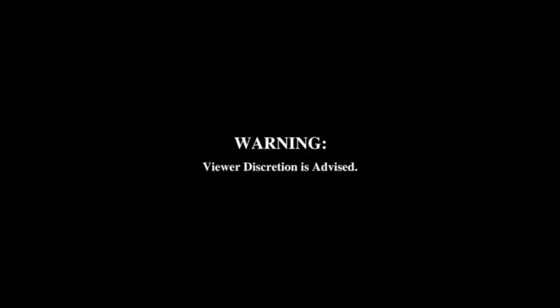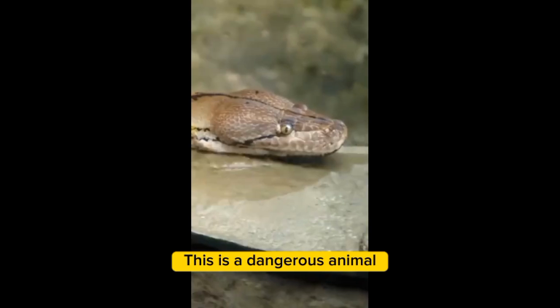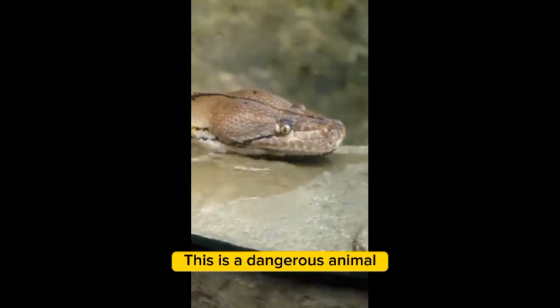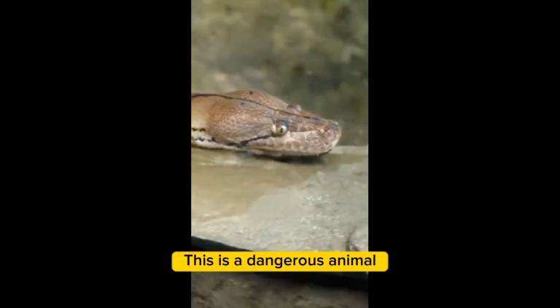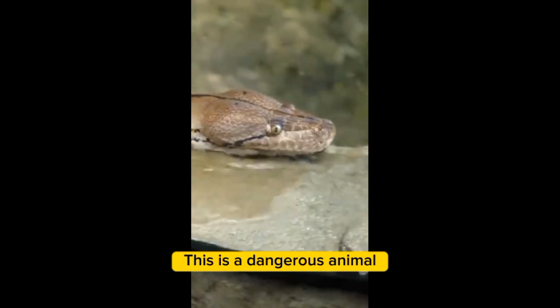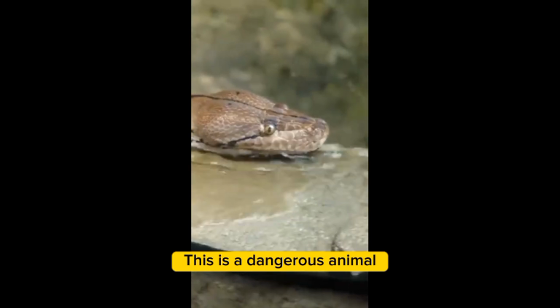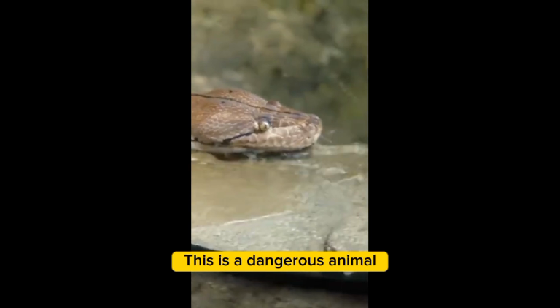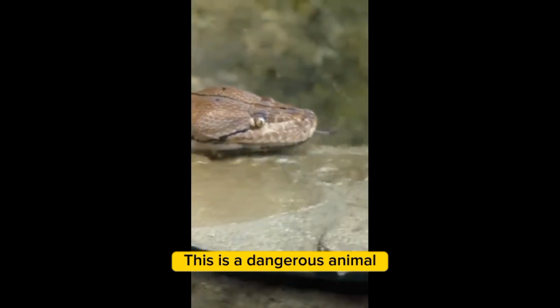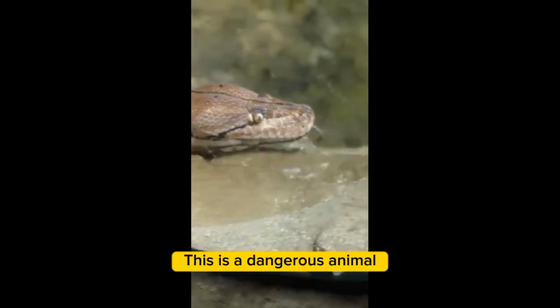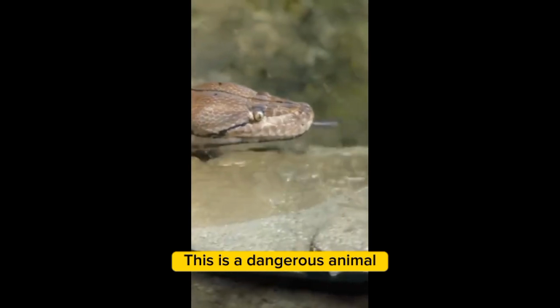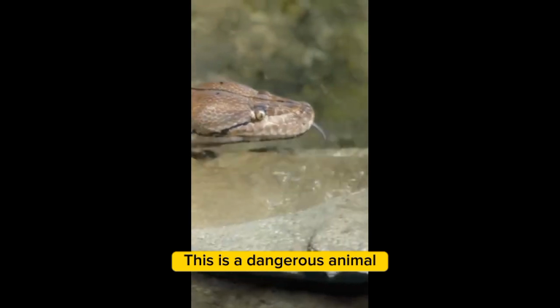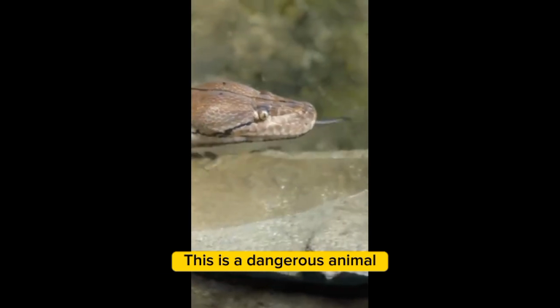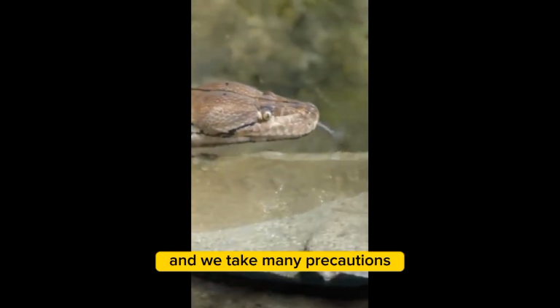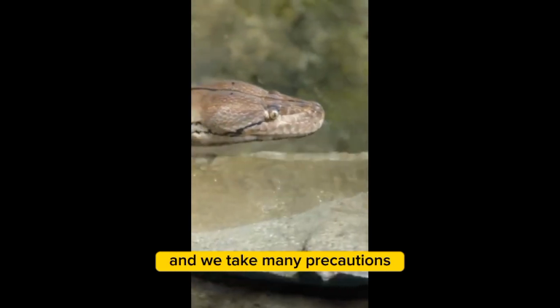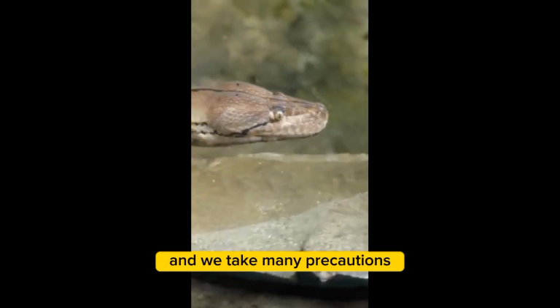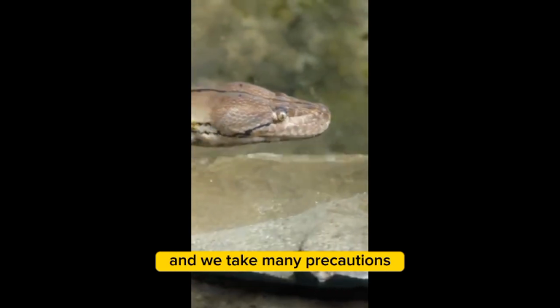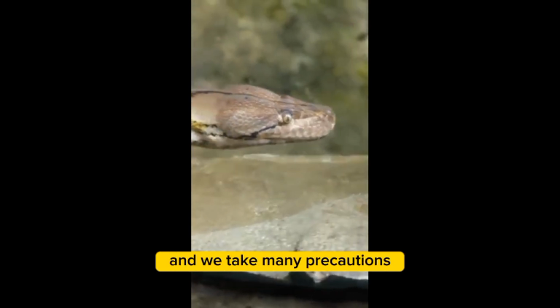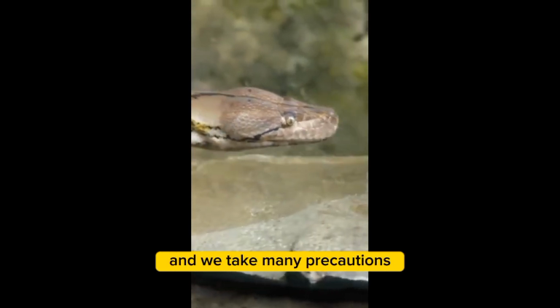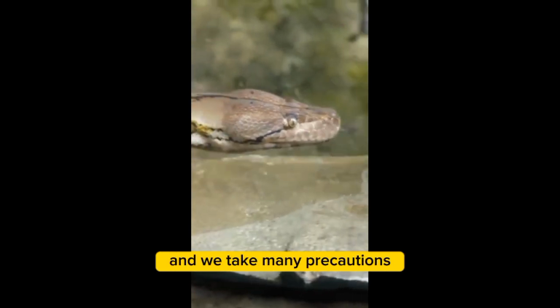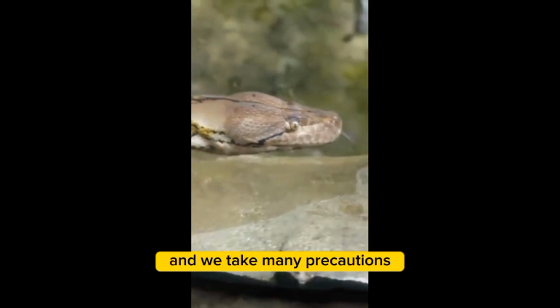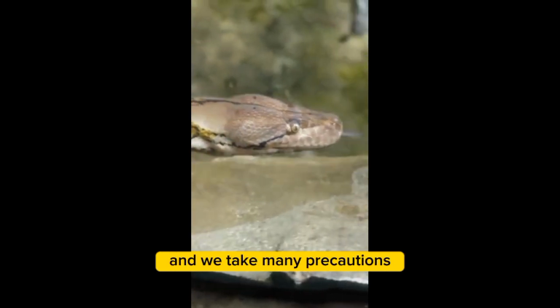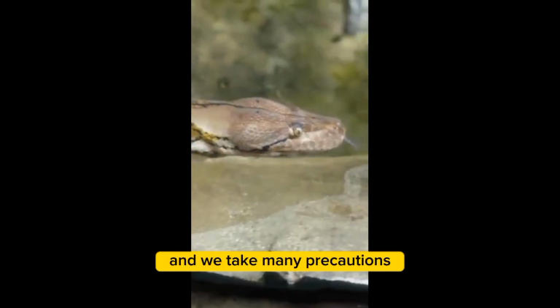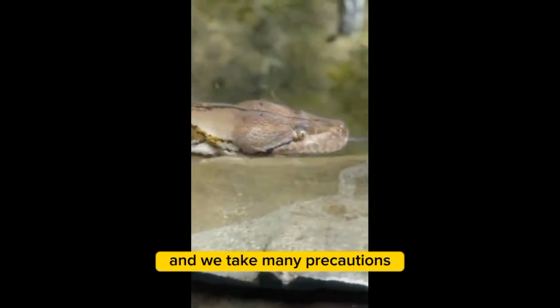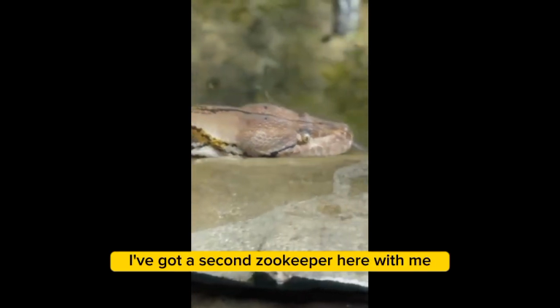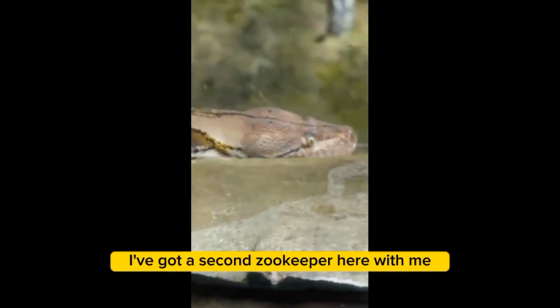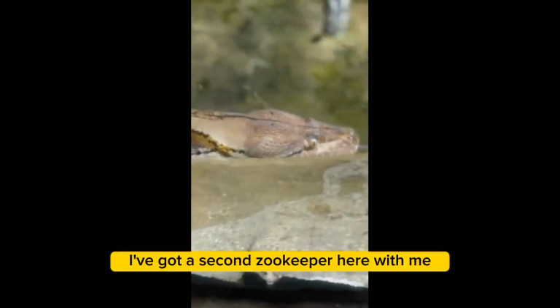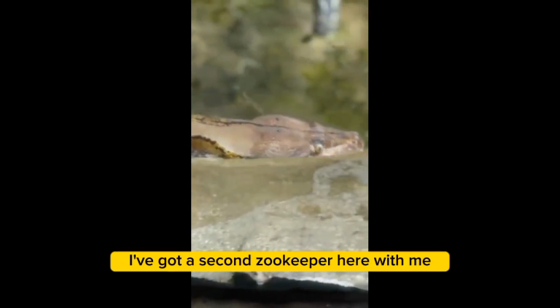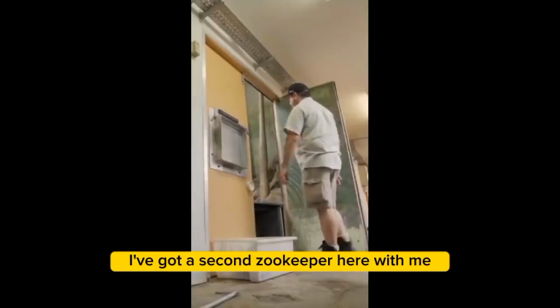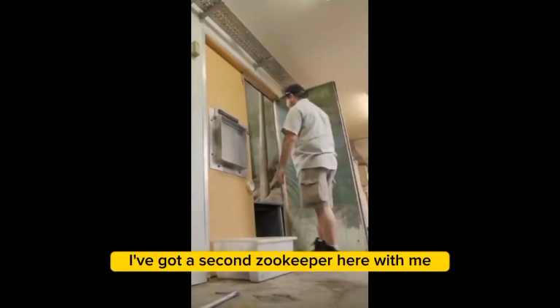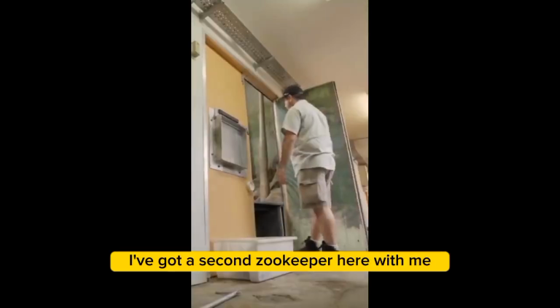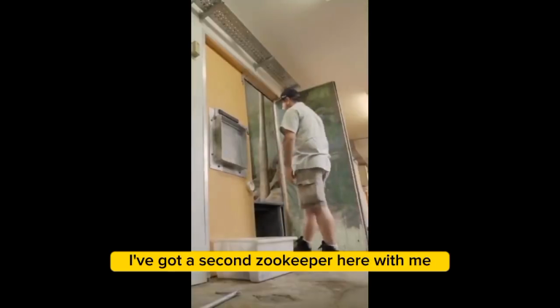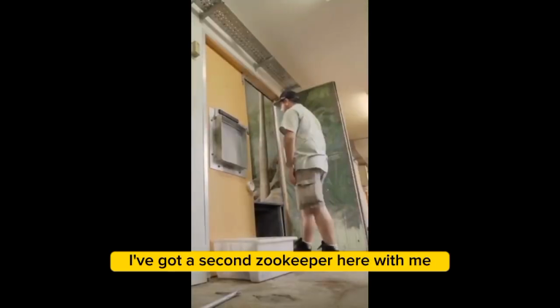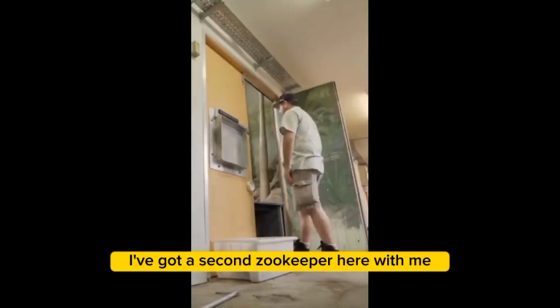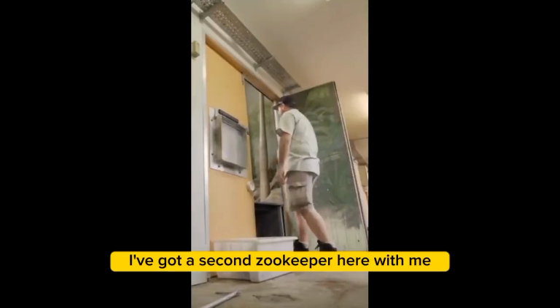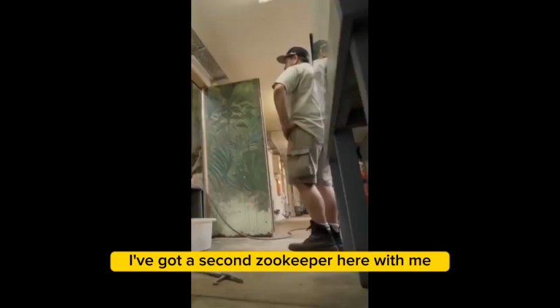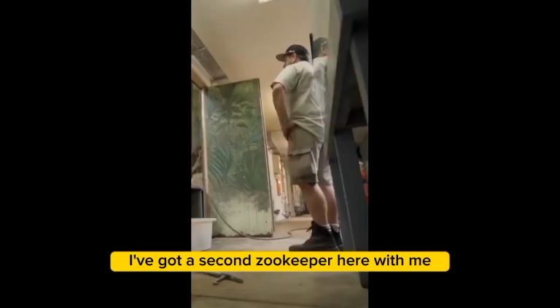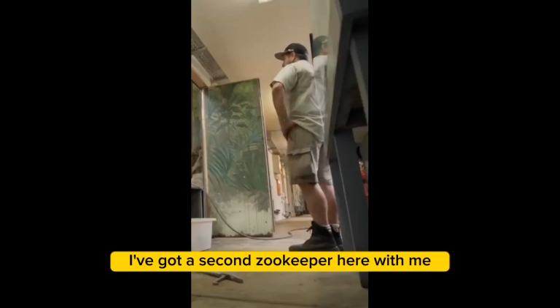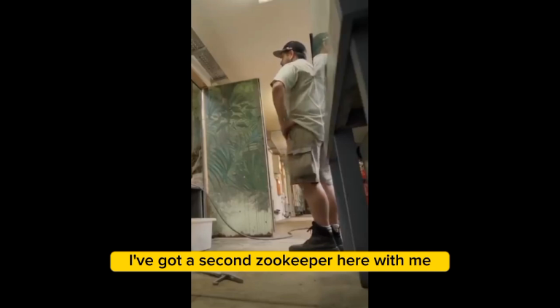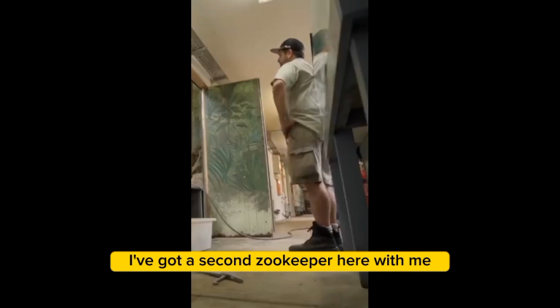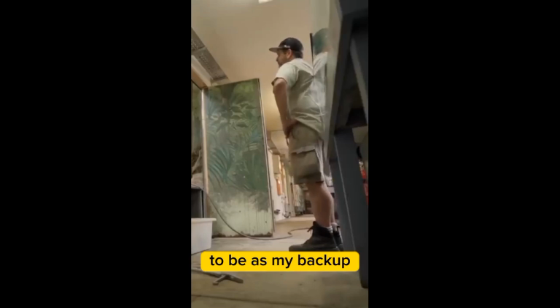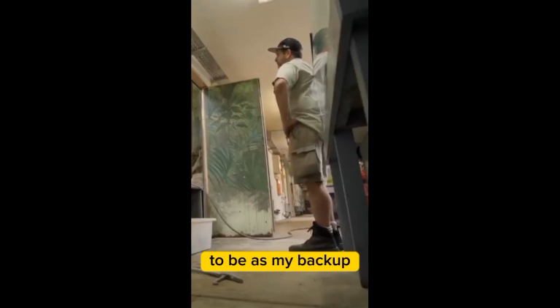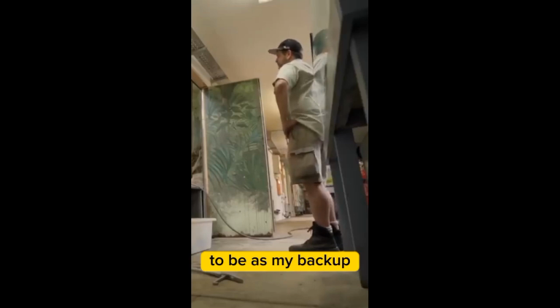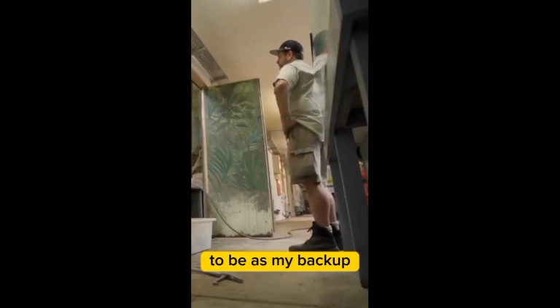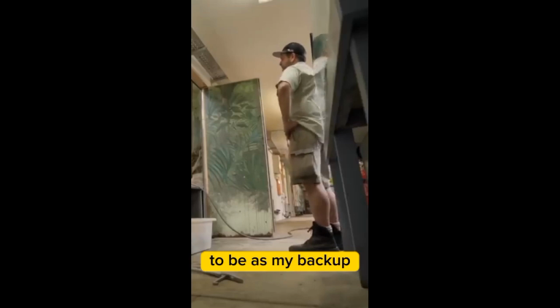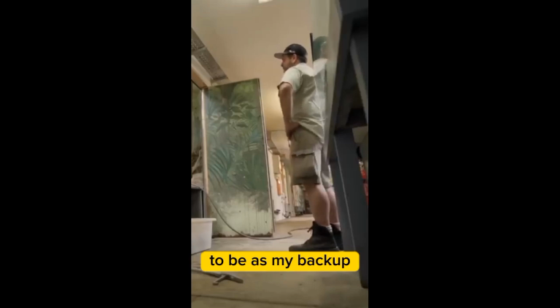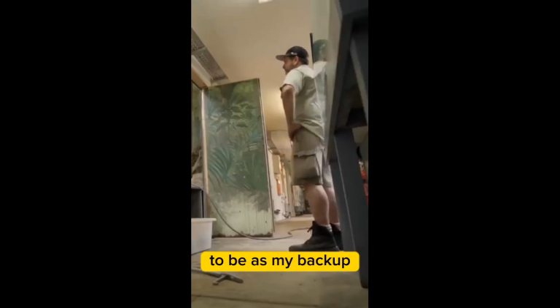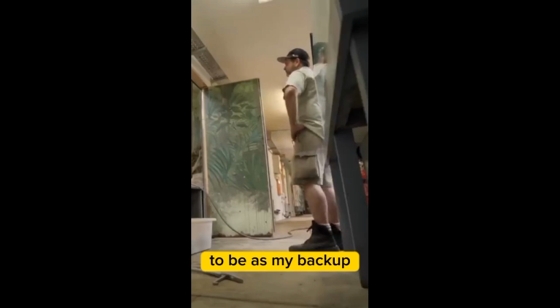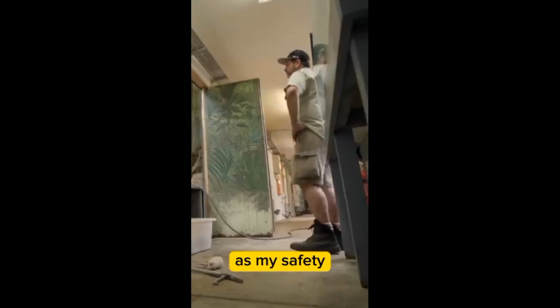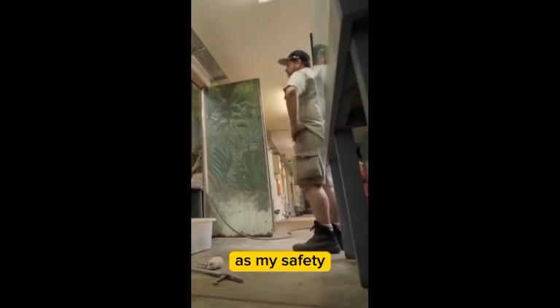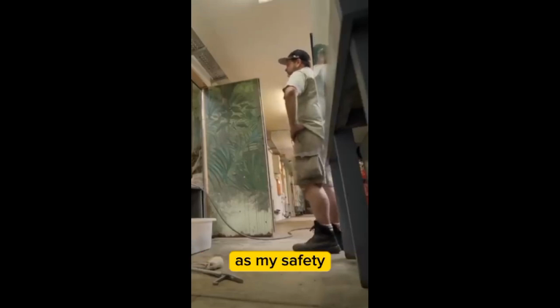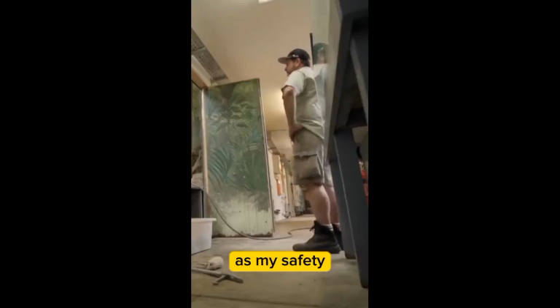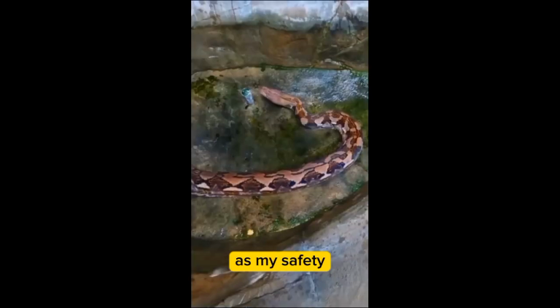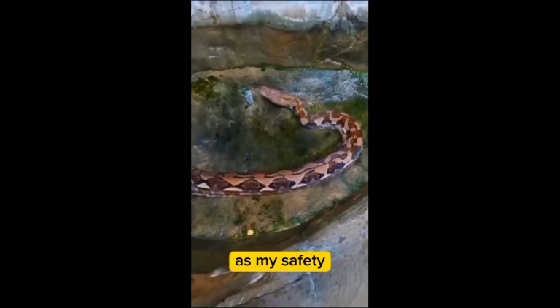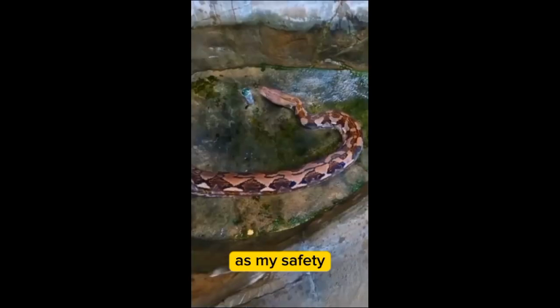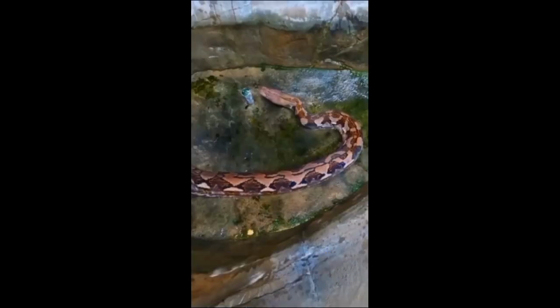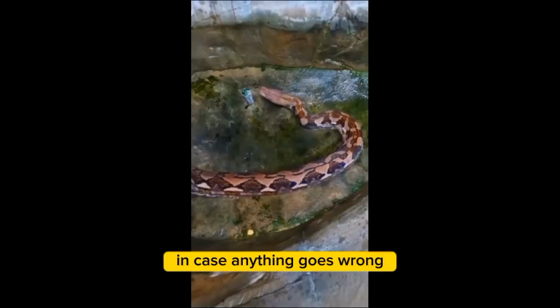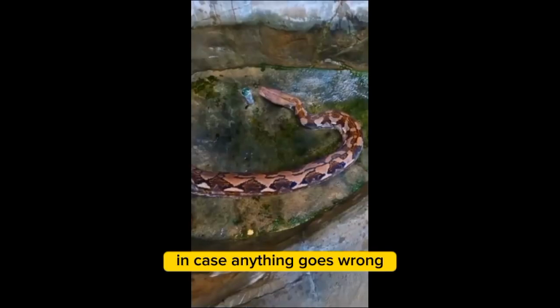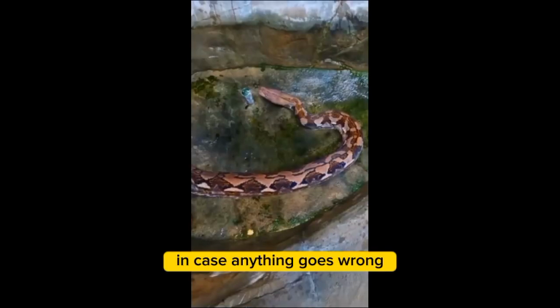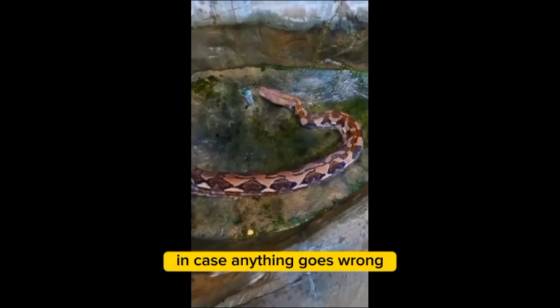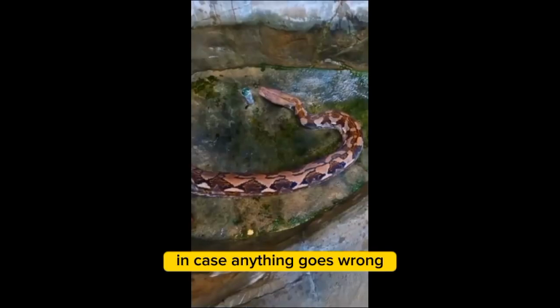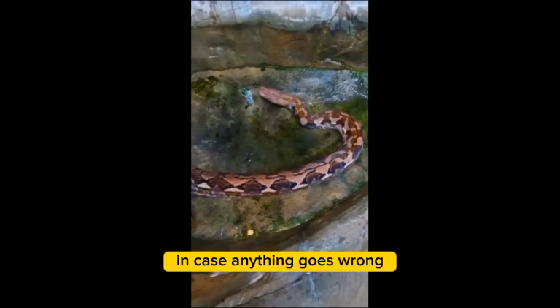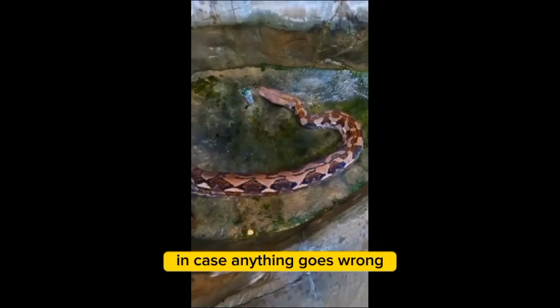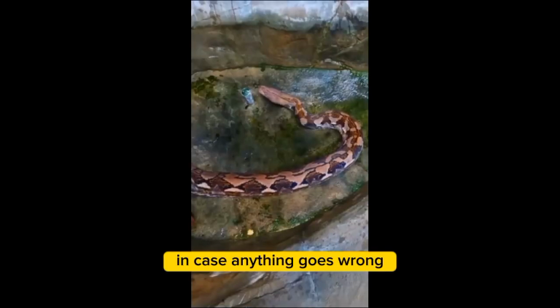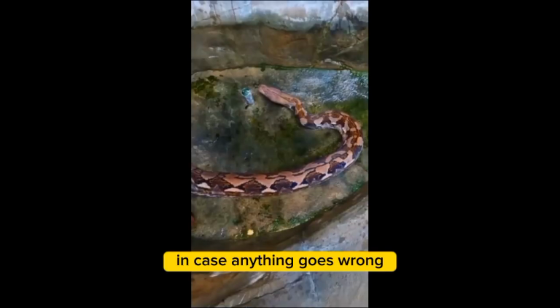This is a dangerous animal and we take many precautions. I've got a second zookeeper here with me as my backup, as my safety, in case anything goes wrong.